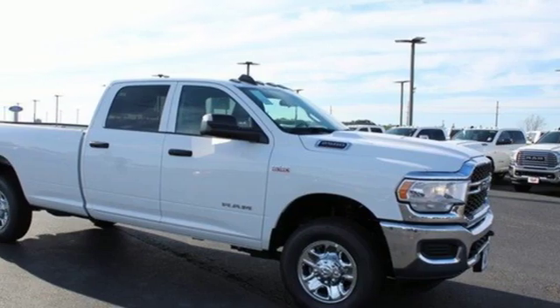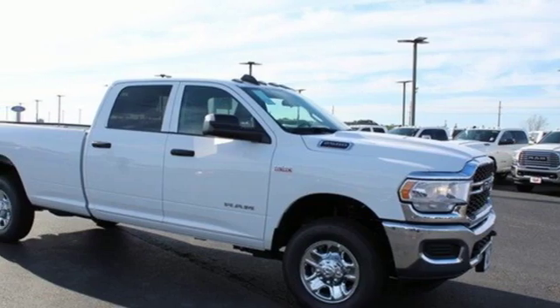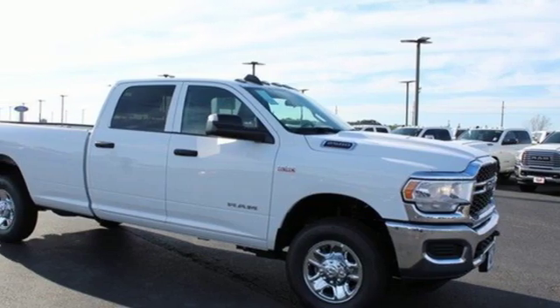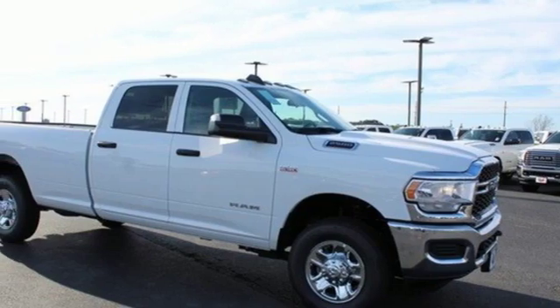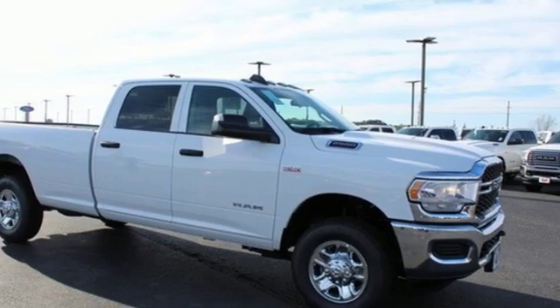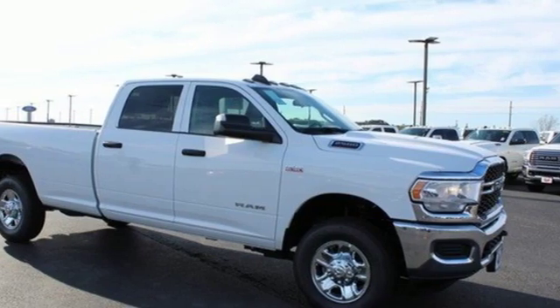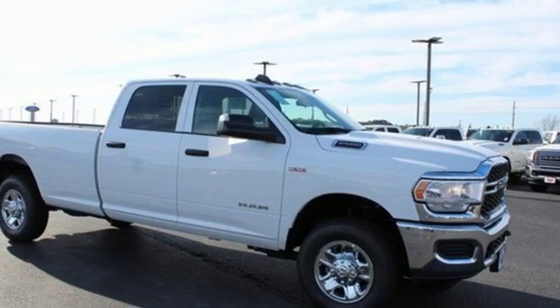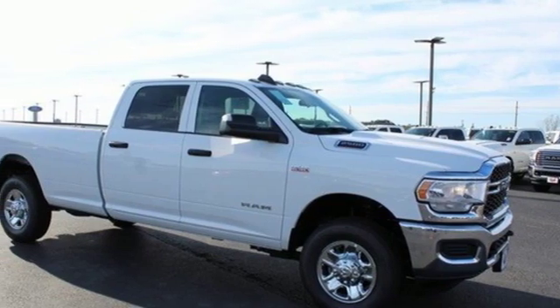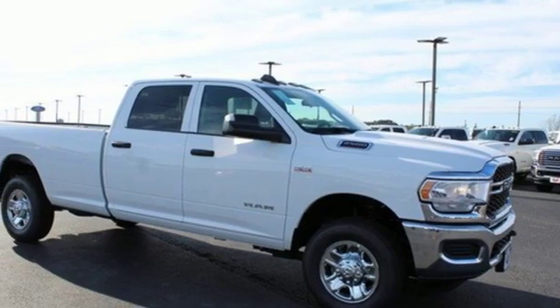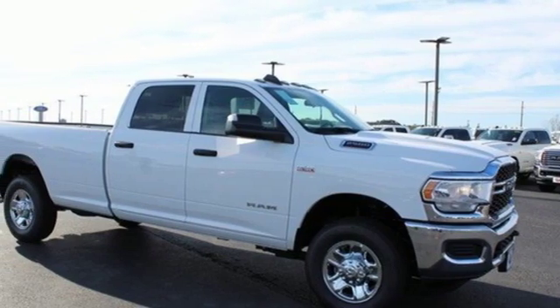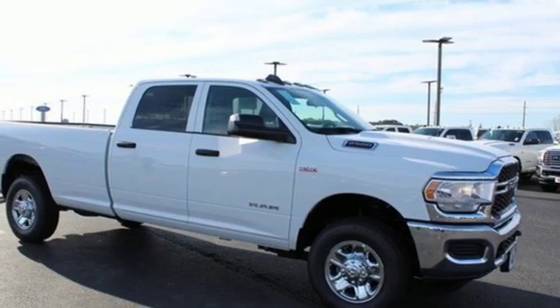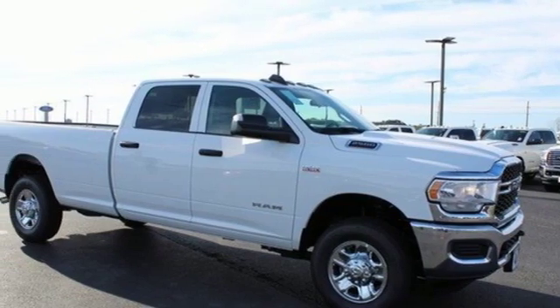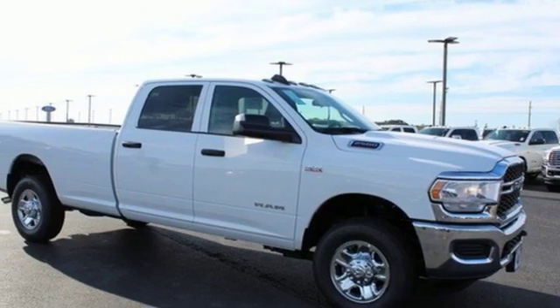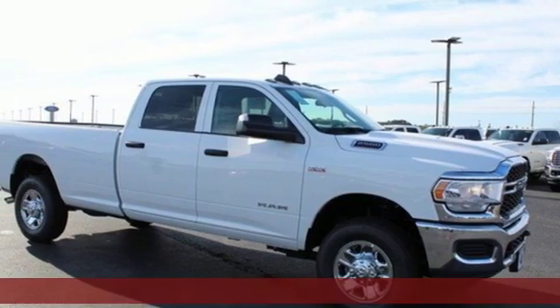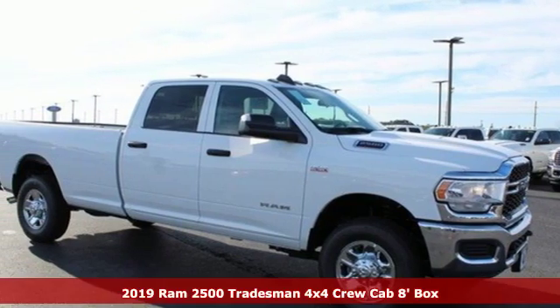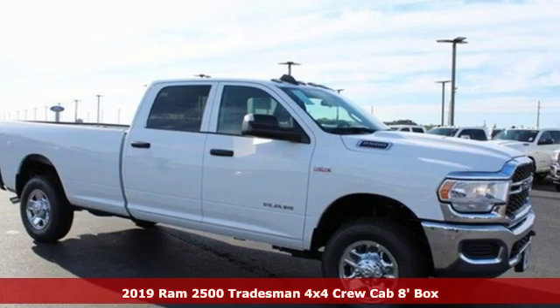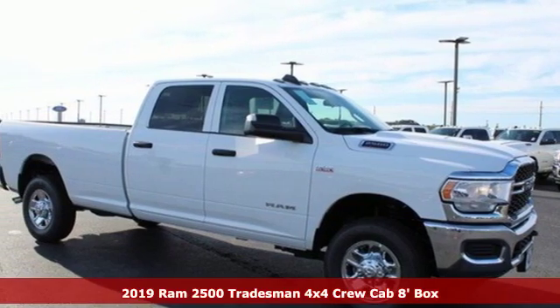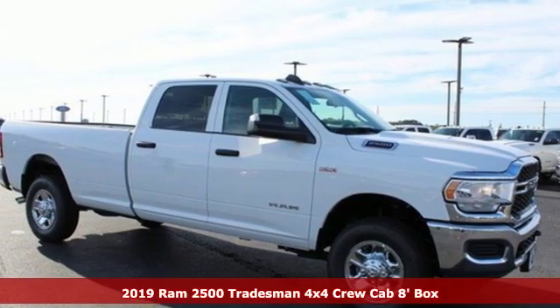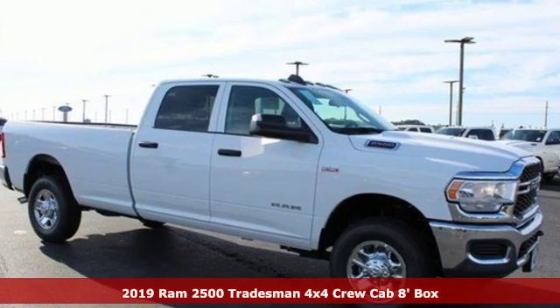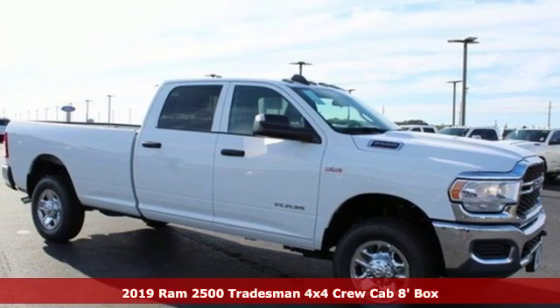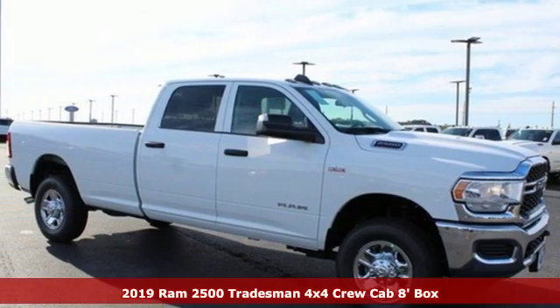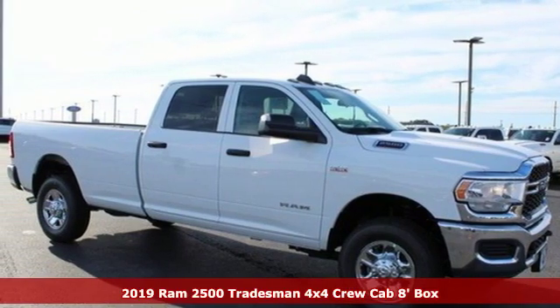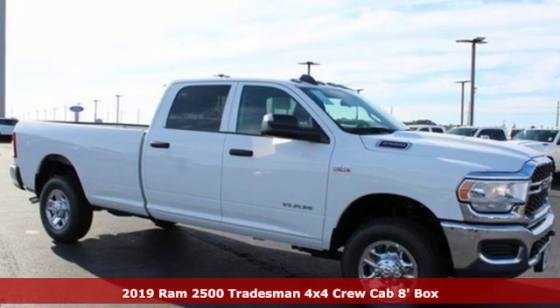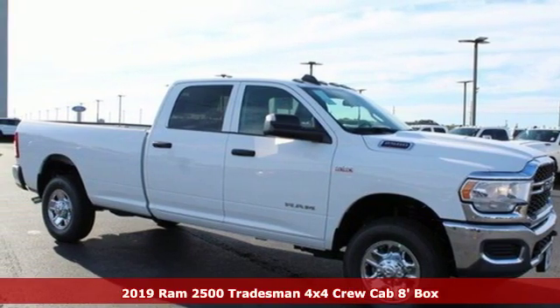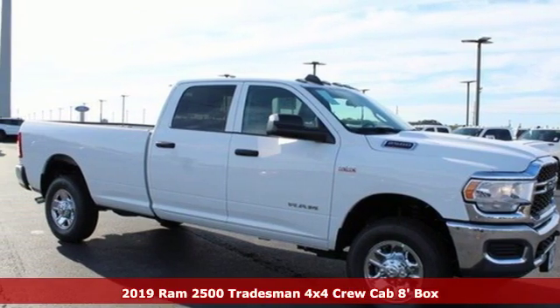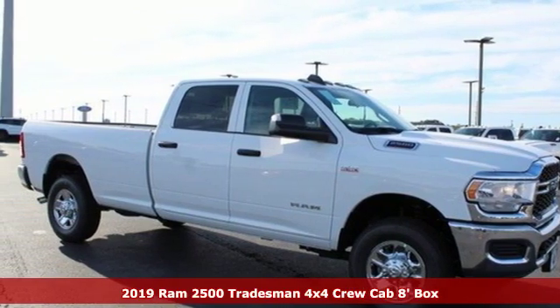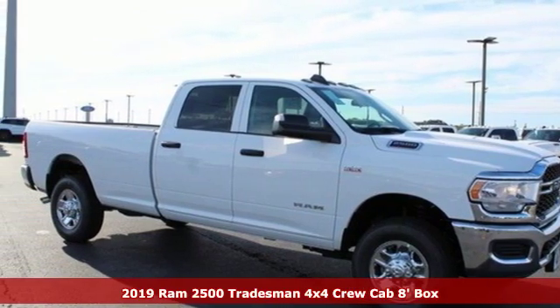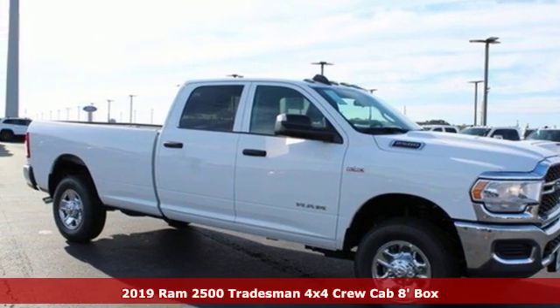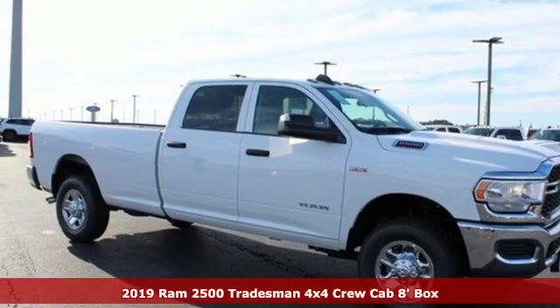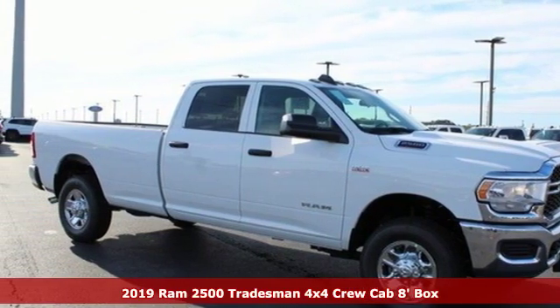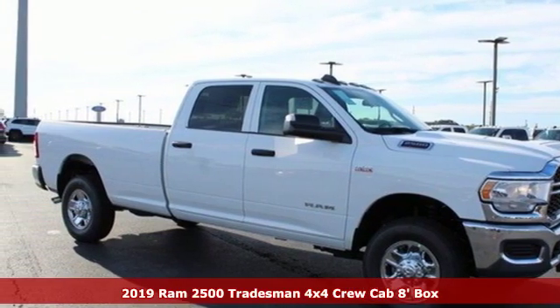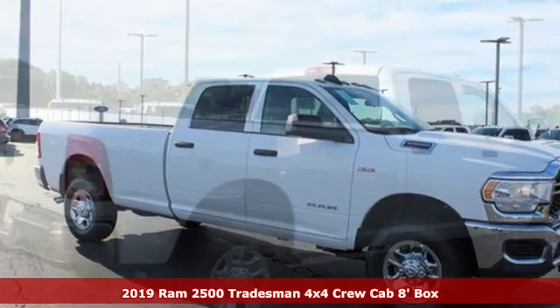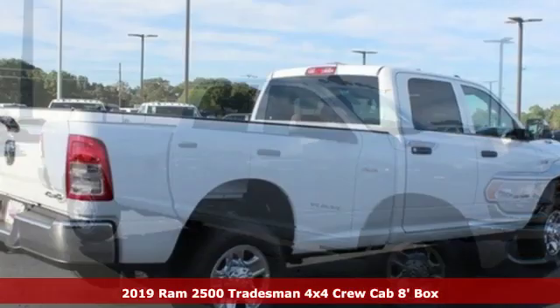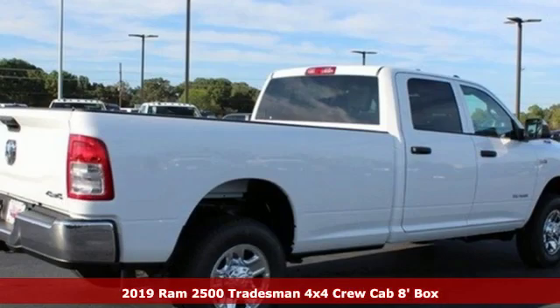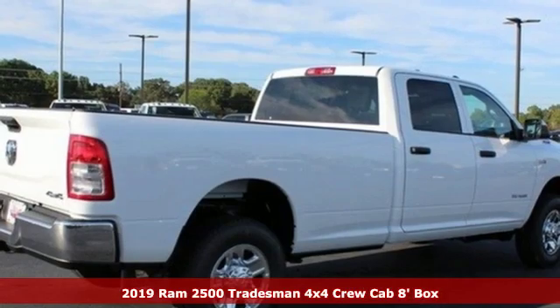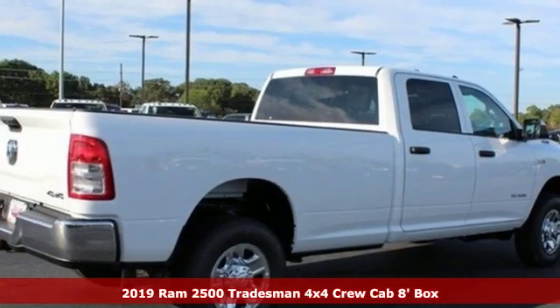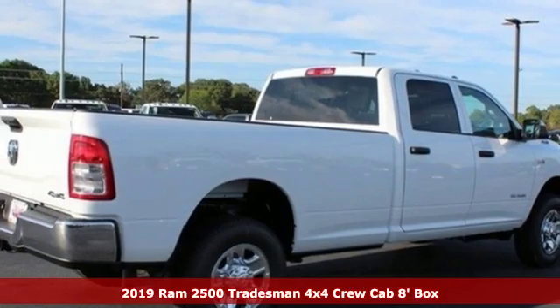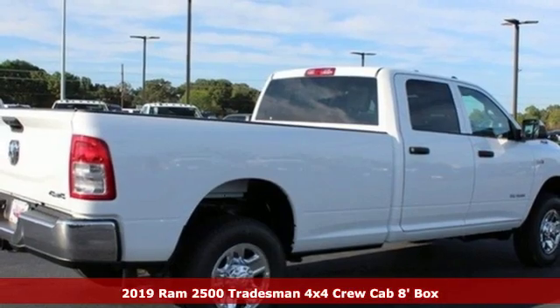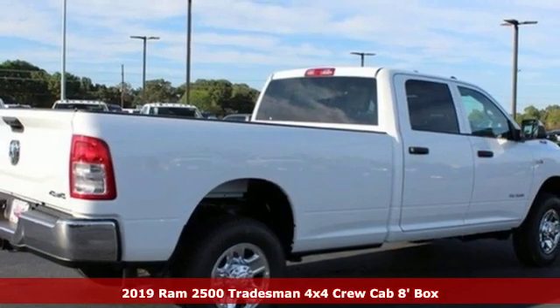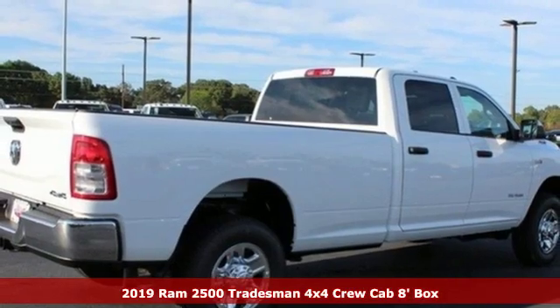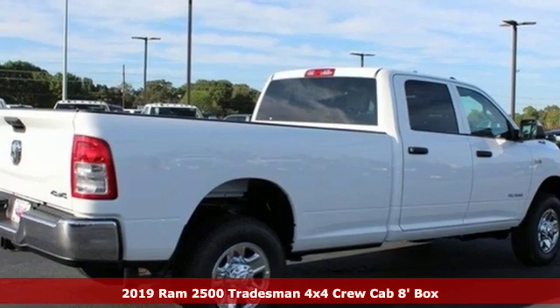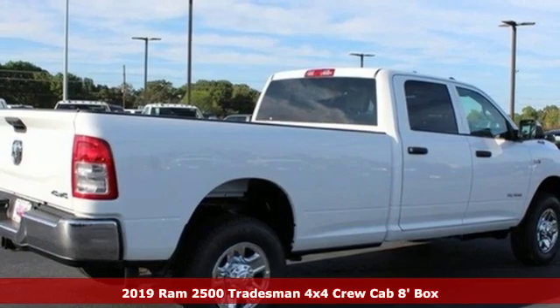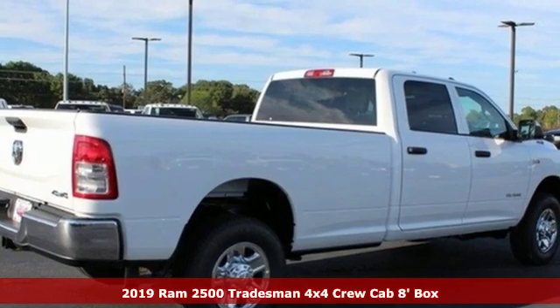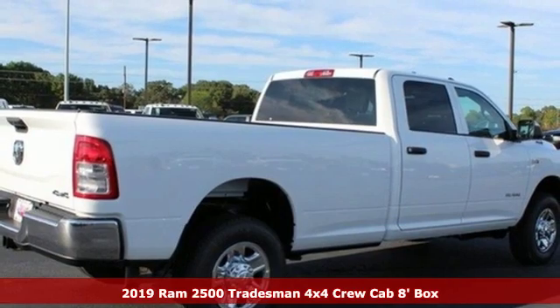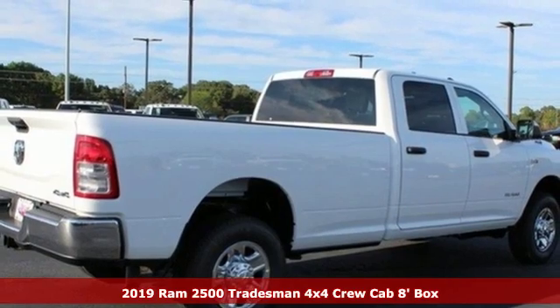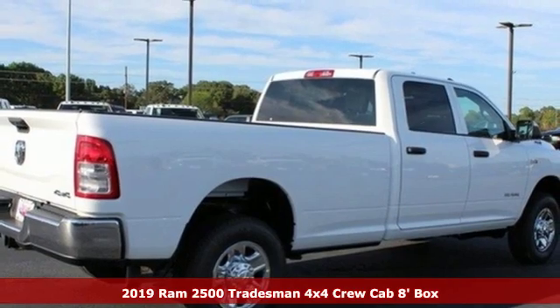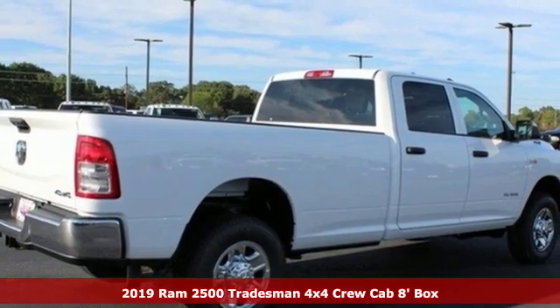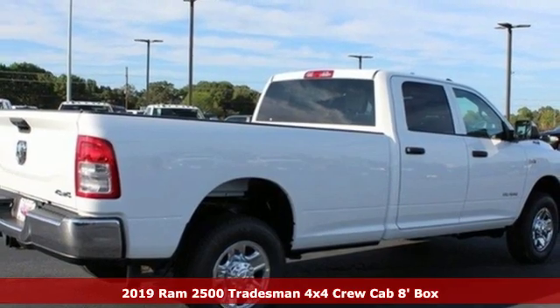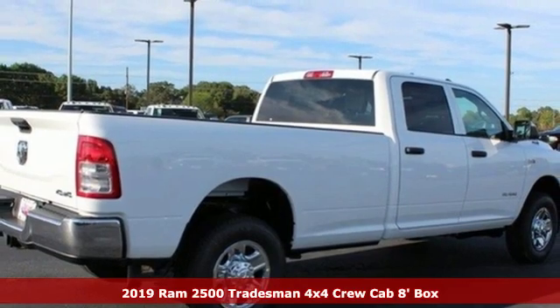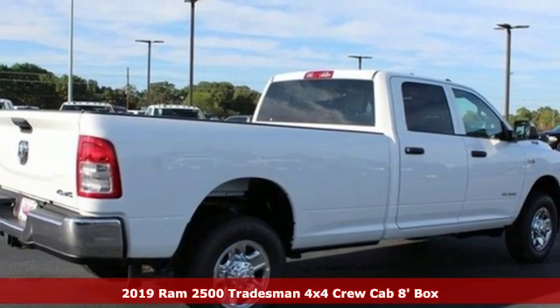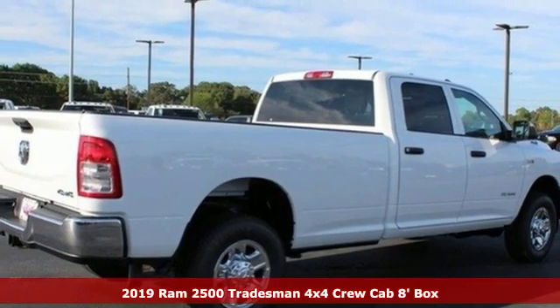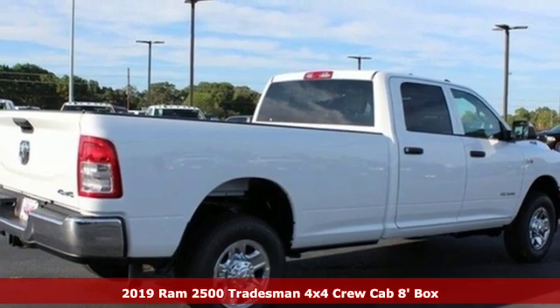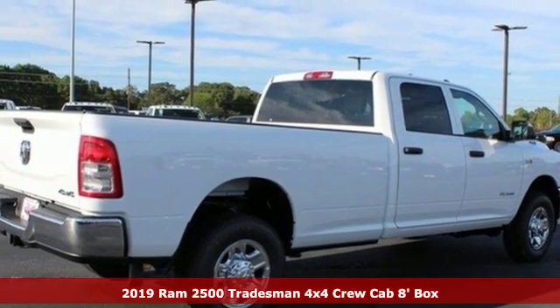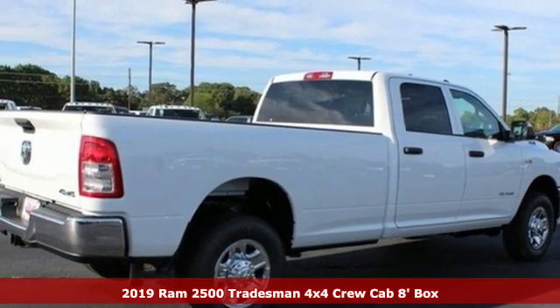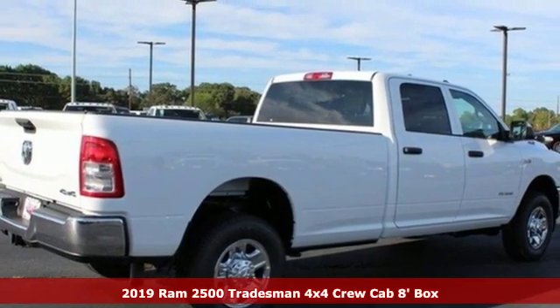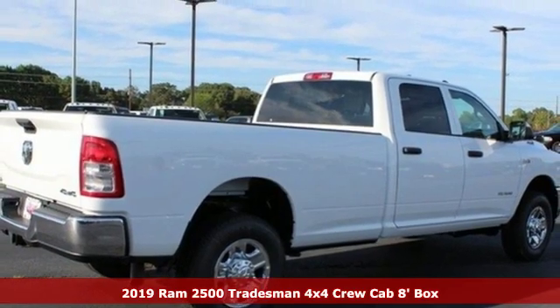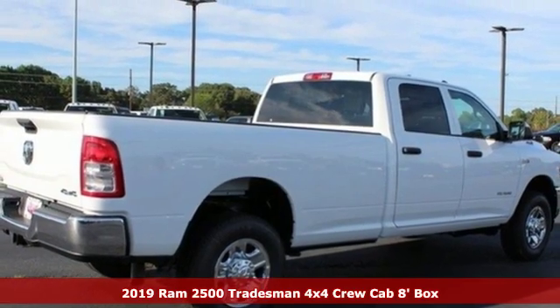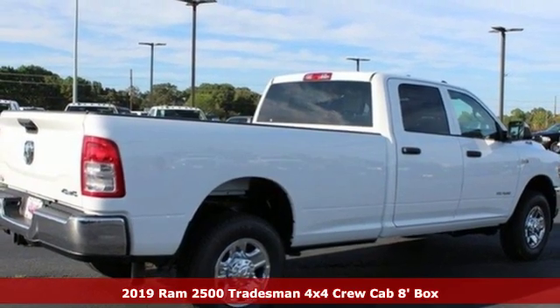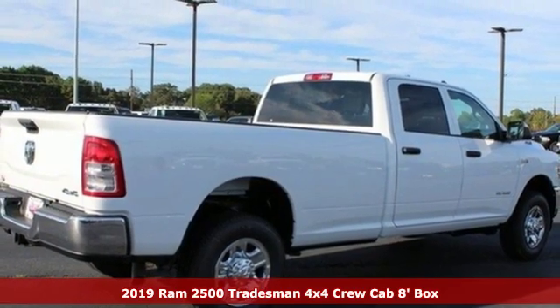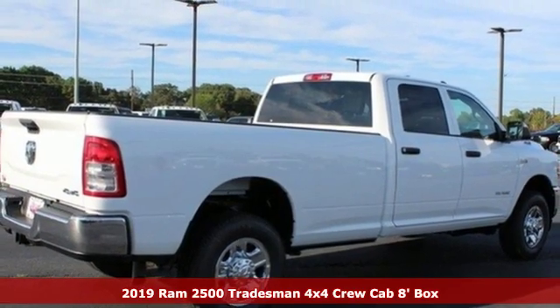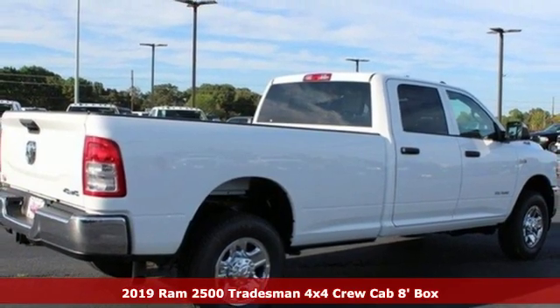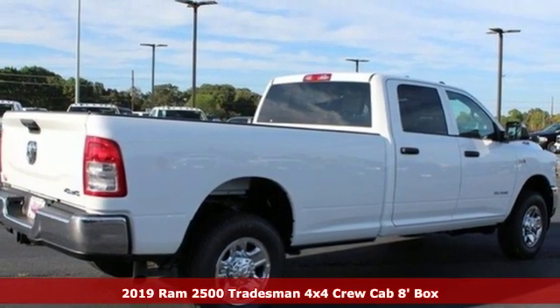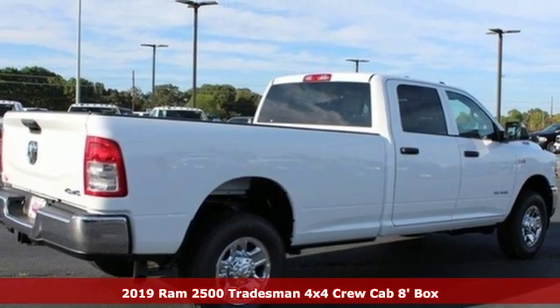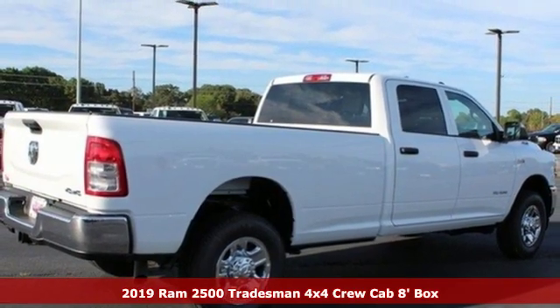It's a new 2019 RAM 2500. This 2500 makes short work of tough situations.